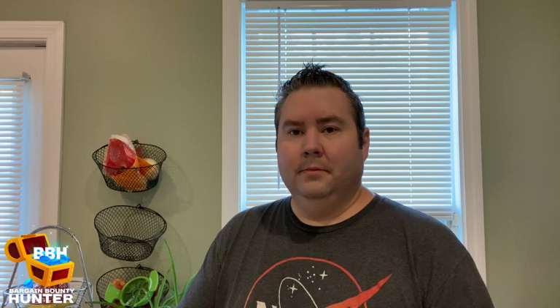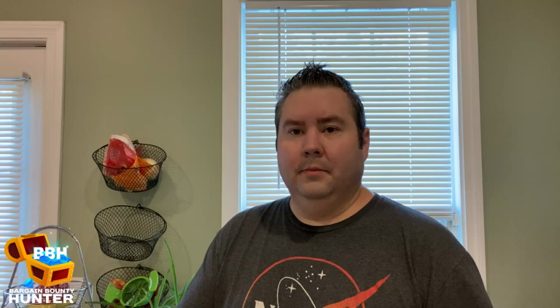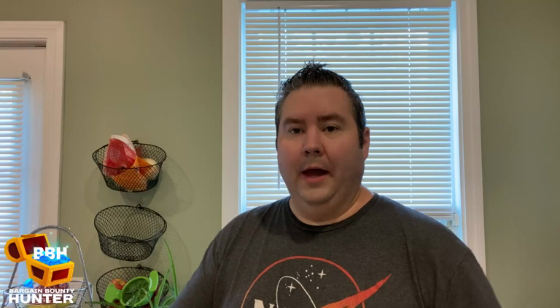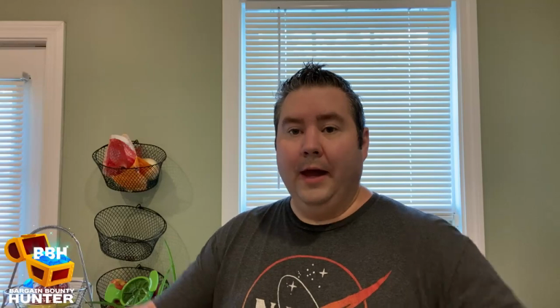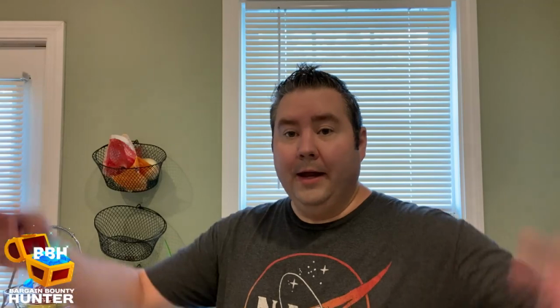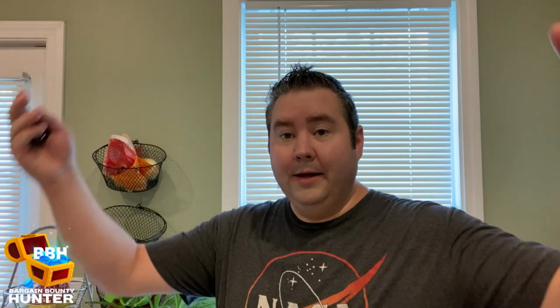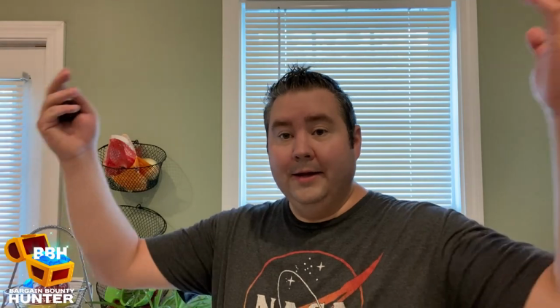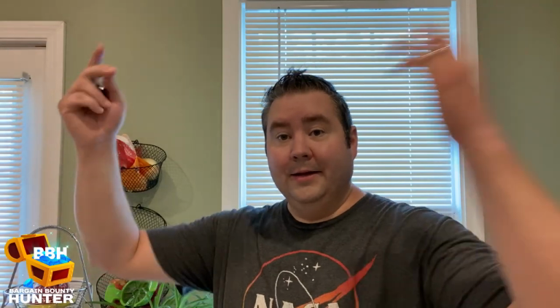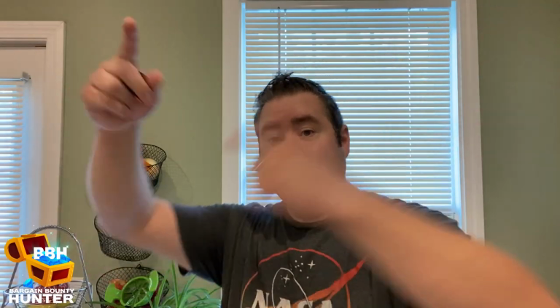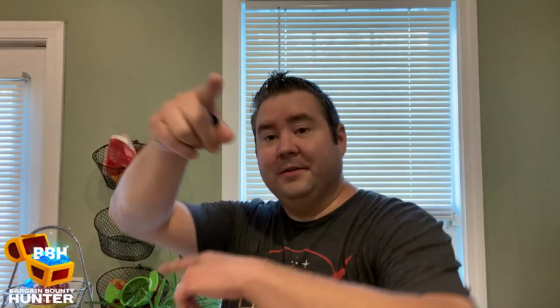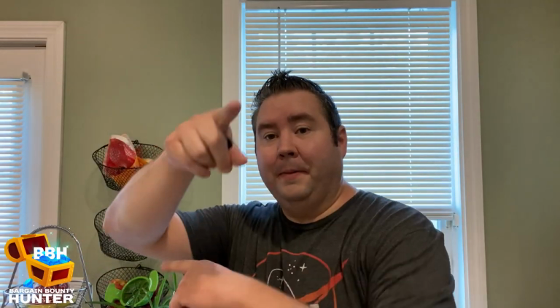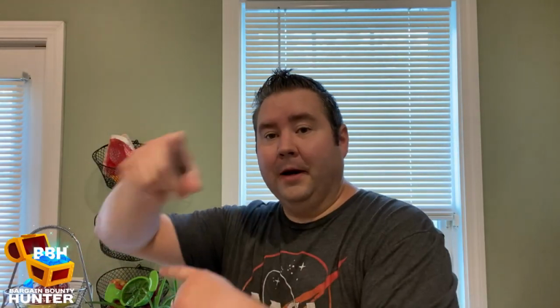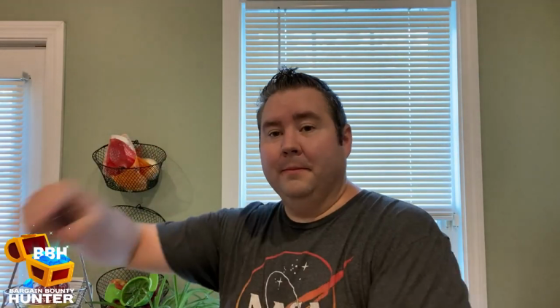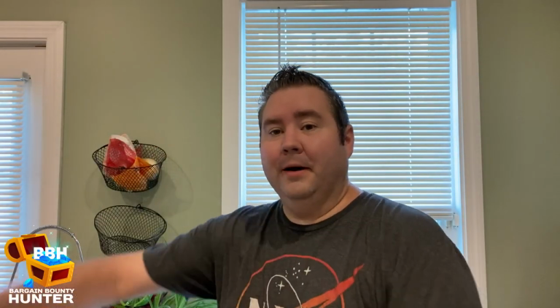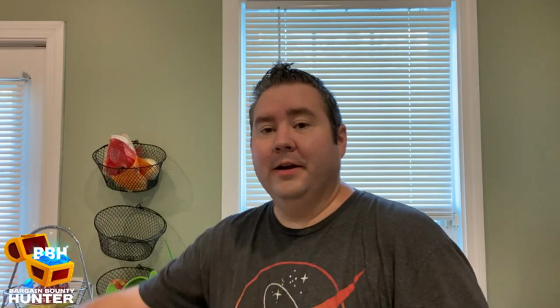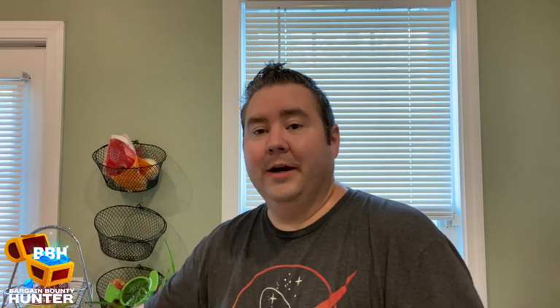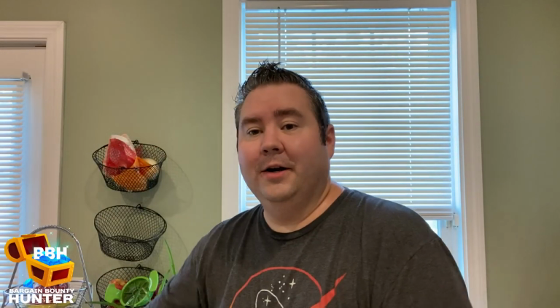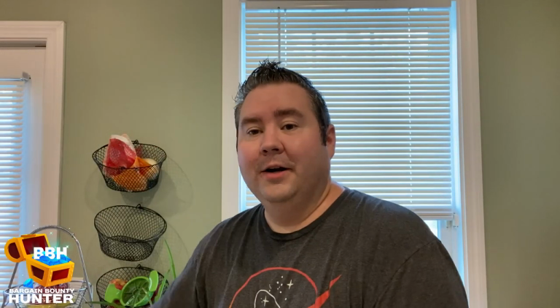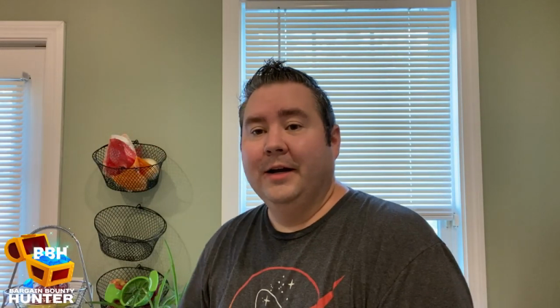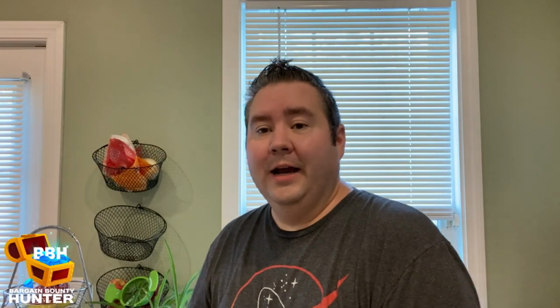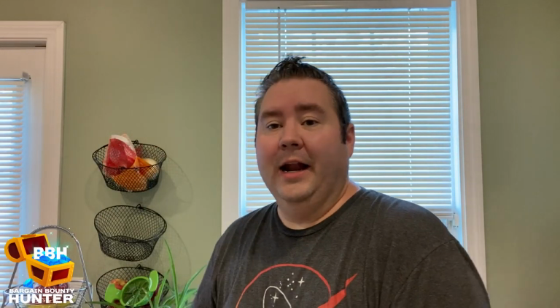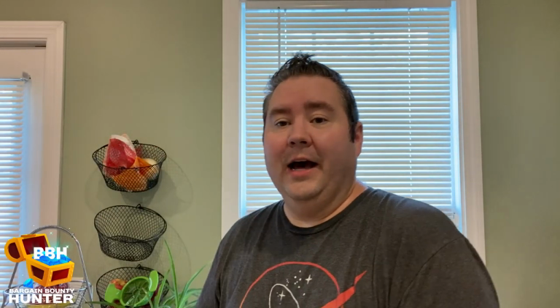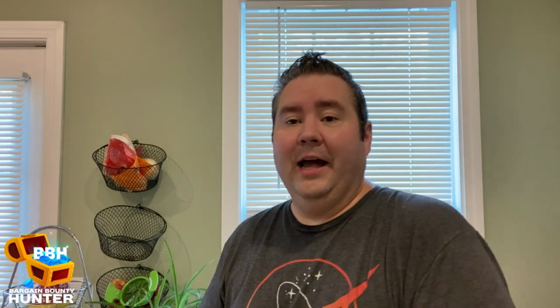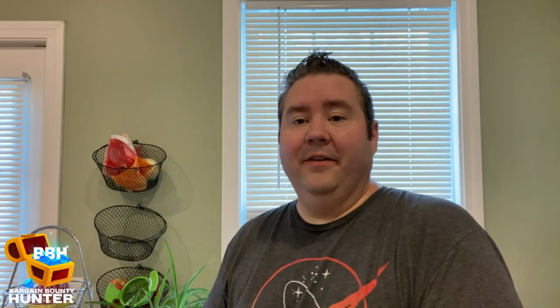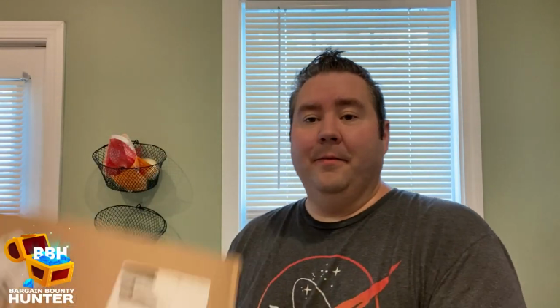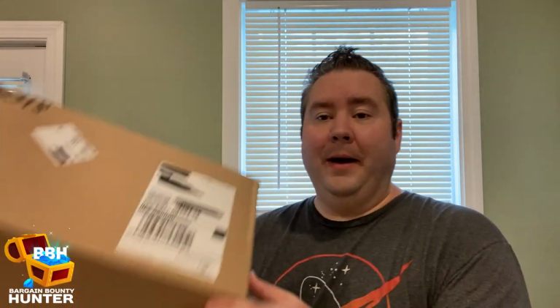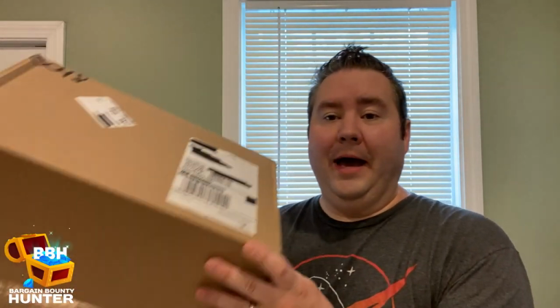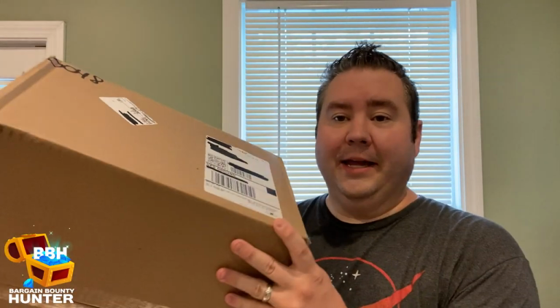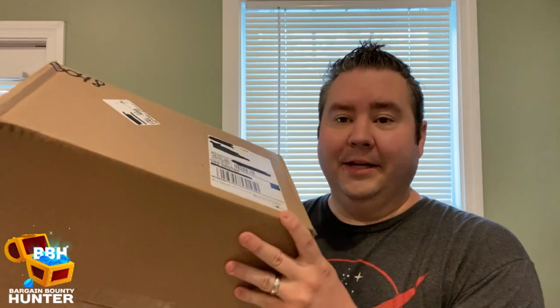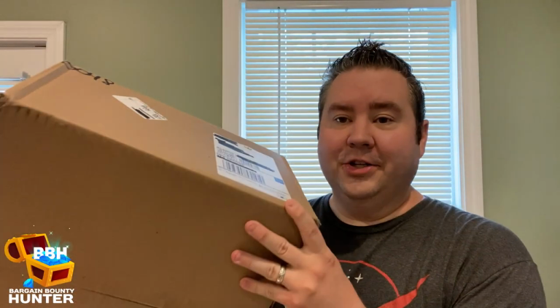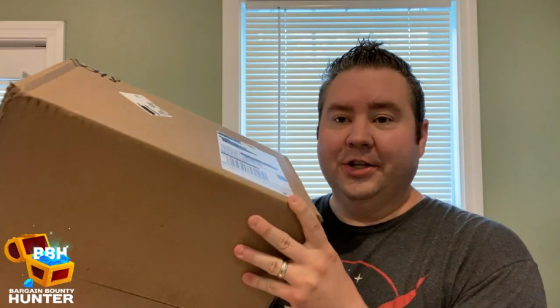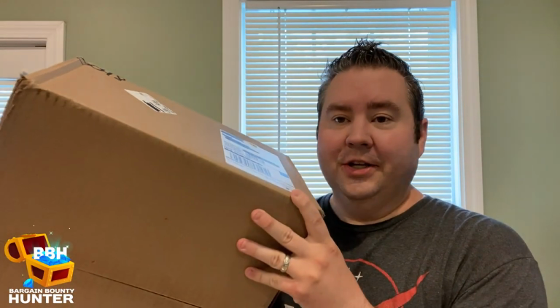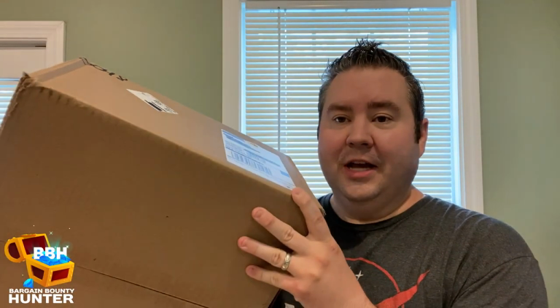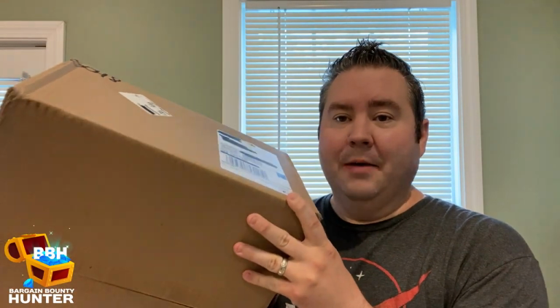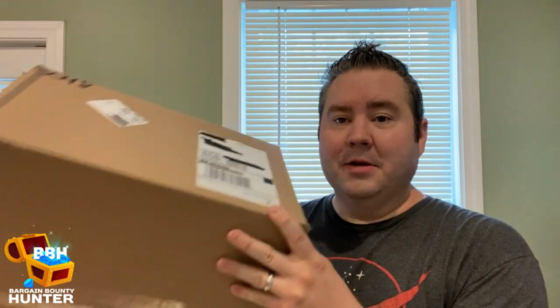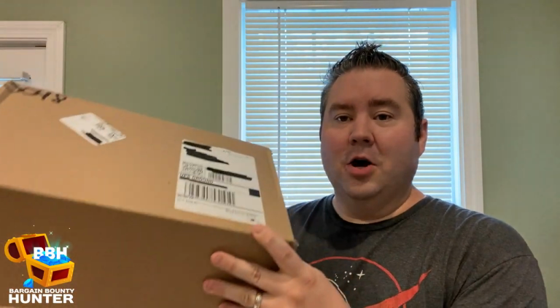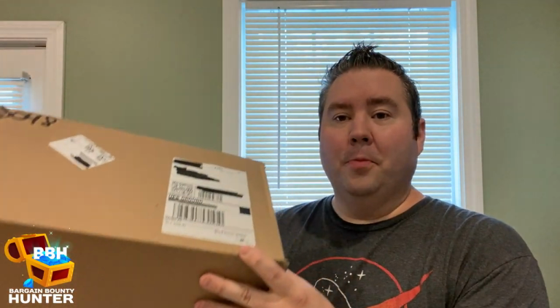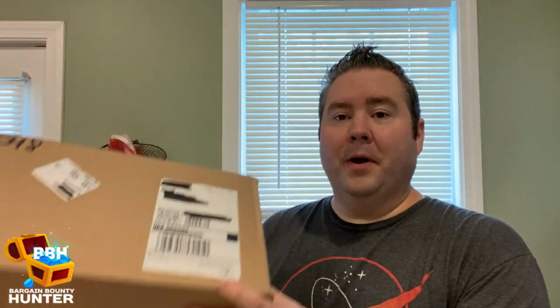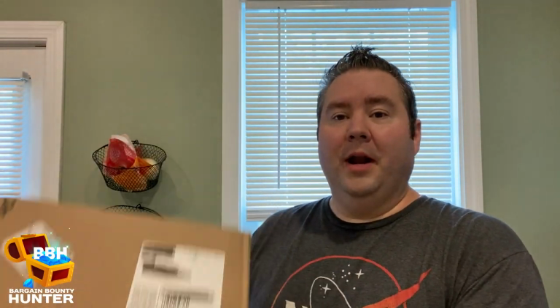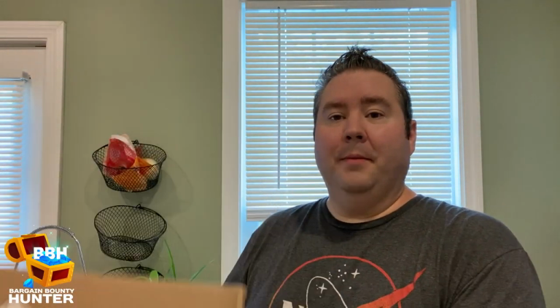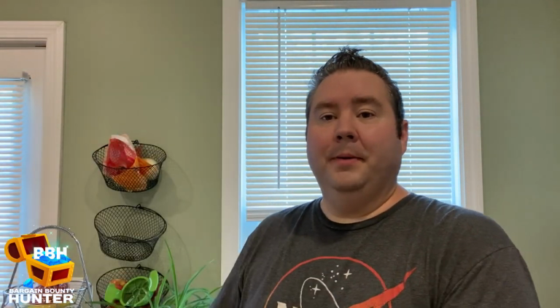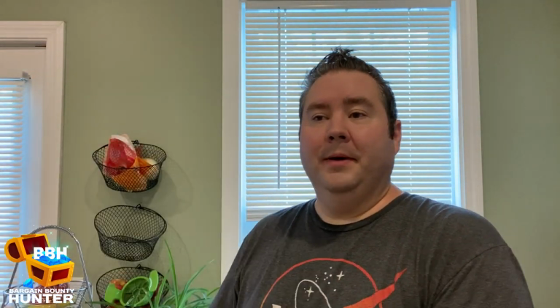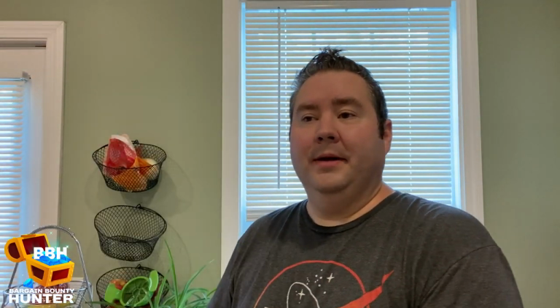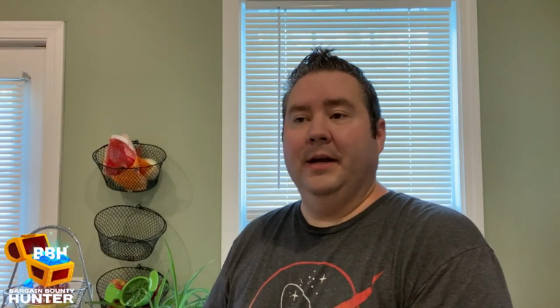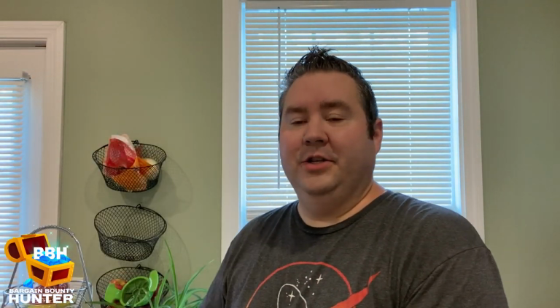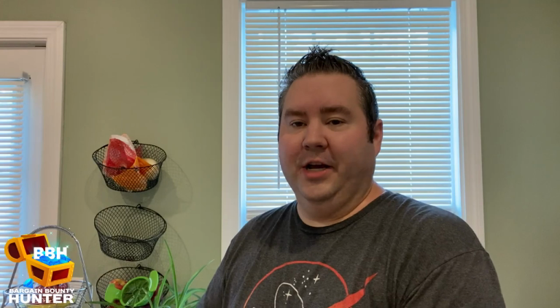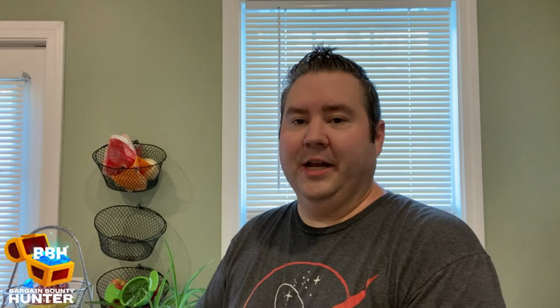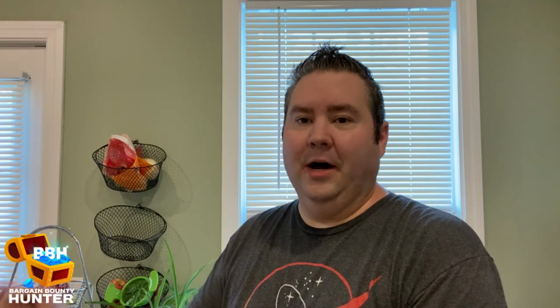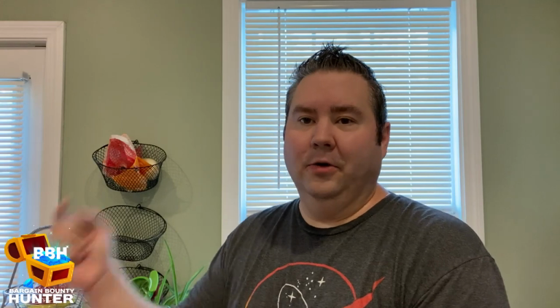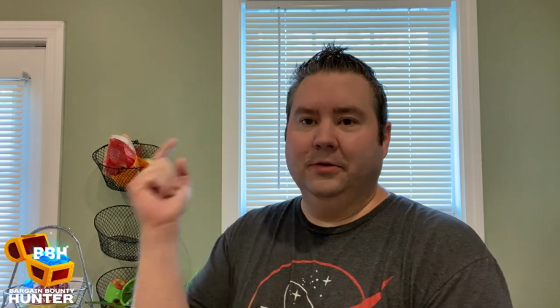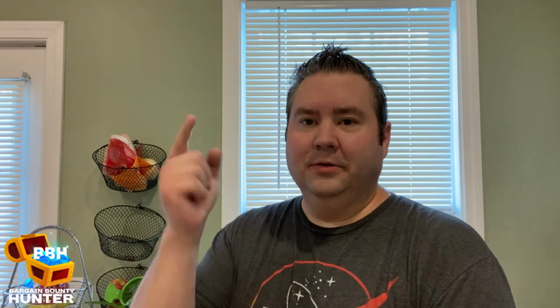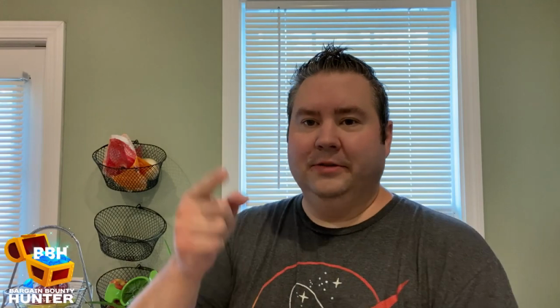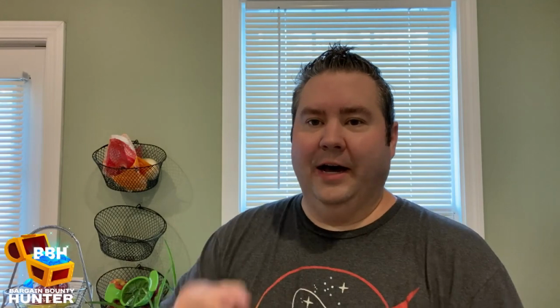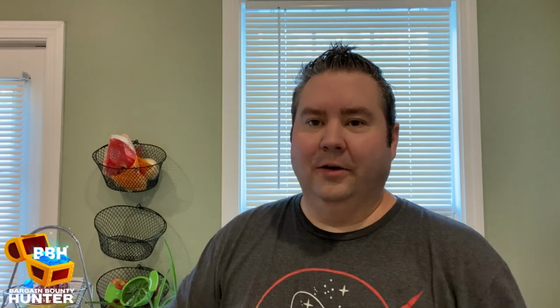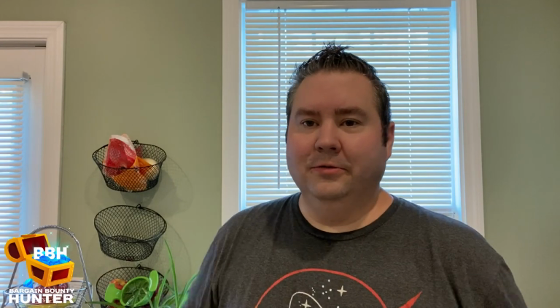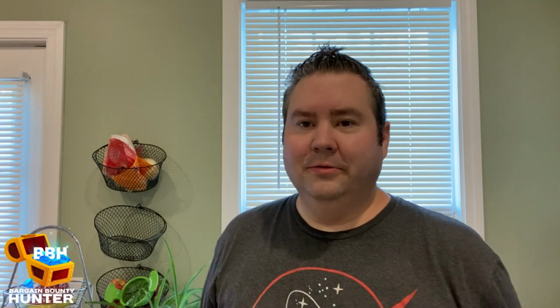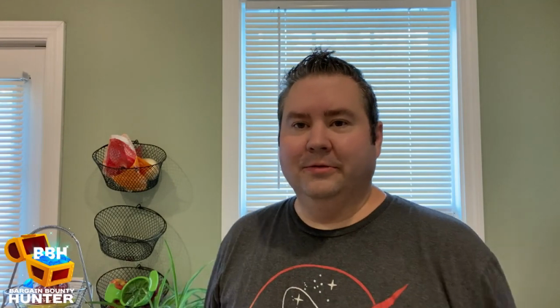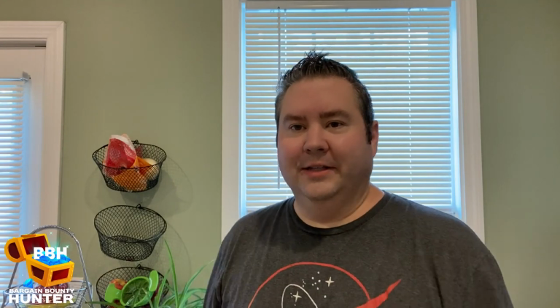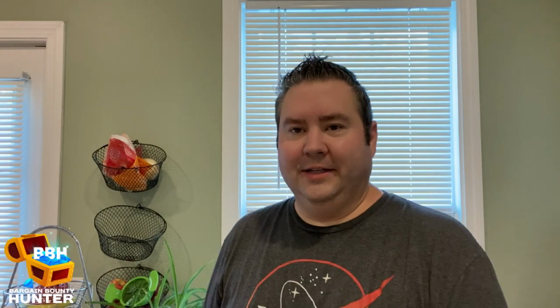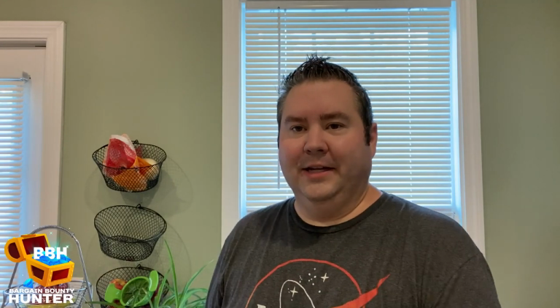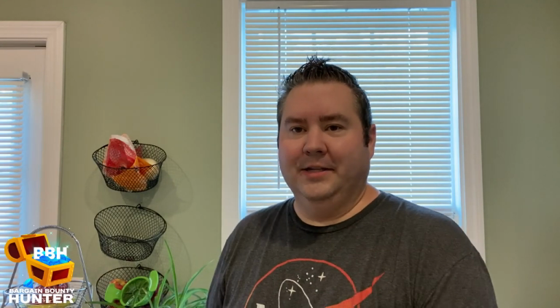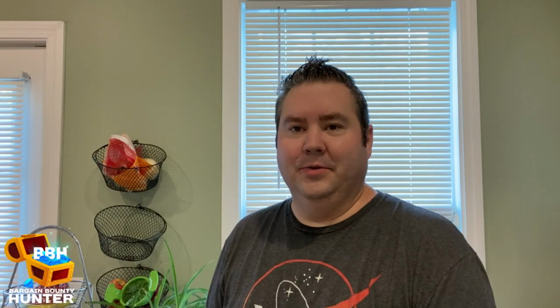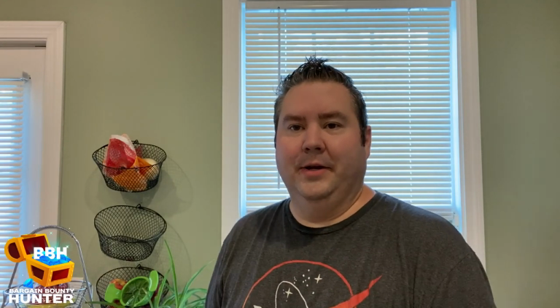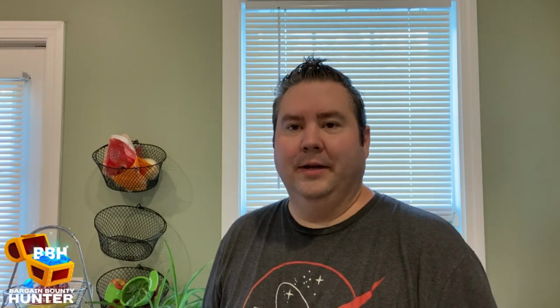Hey, it's the Bargain Bounty Hunter and I have a package. I'm going to open it up and check it out. Now, let's get into it.